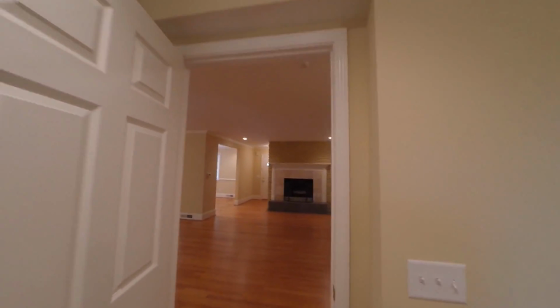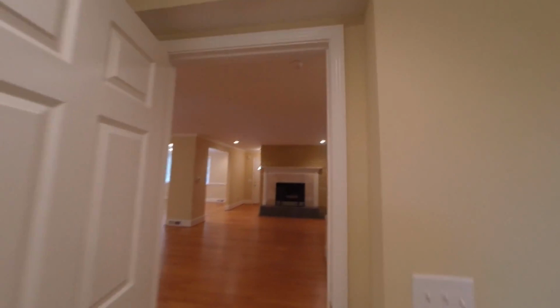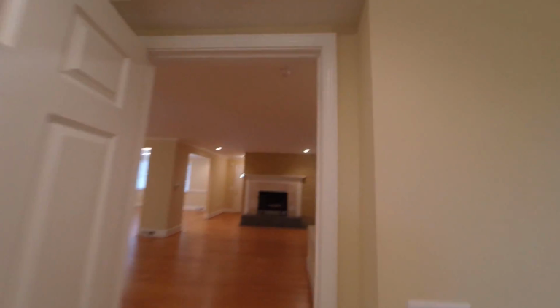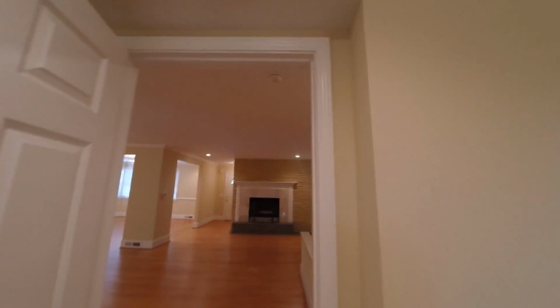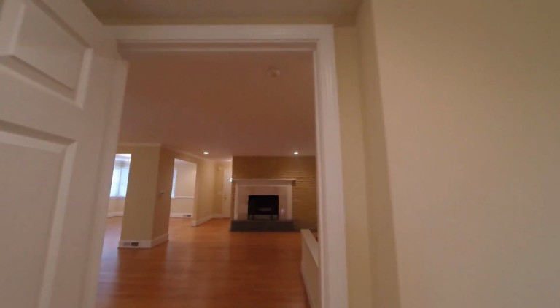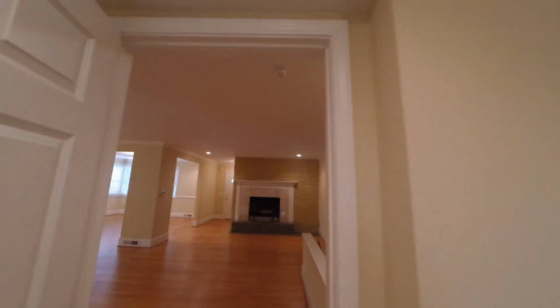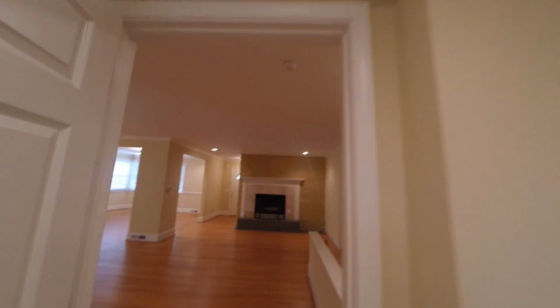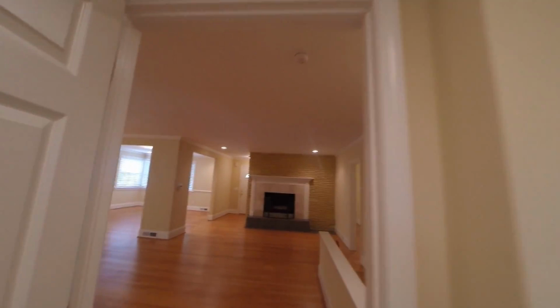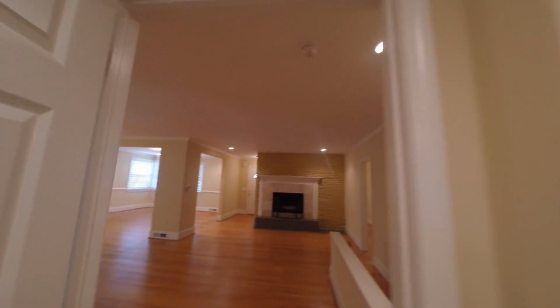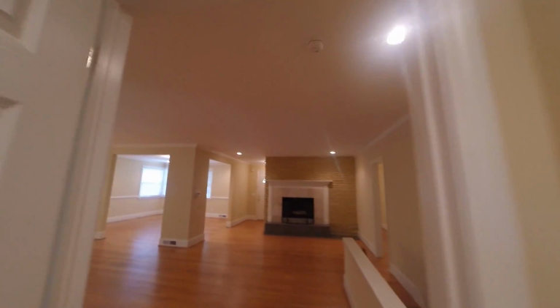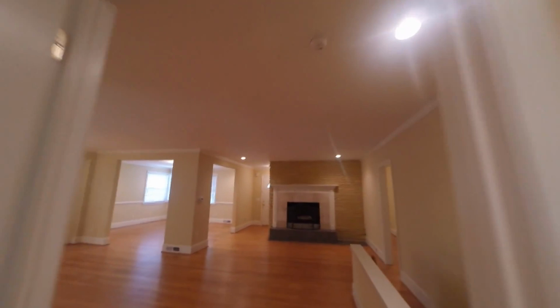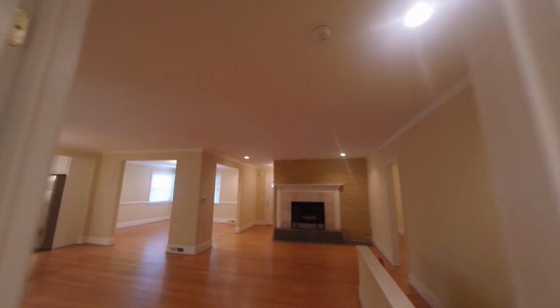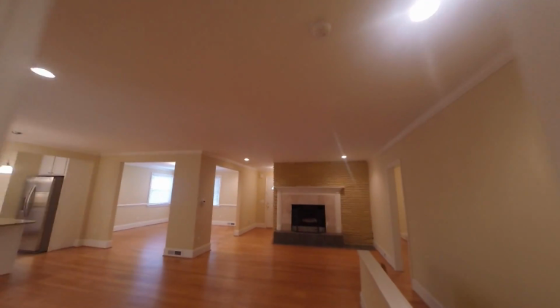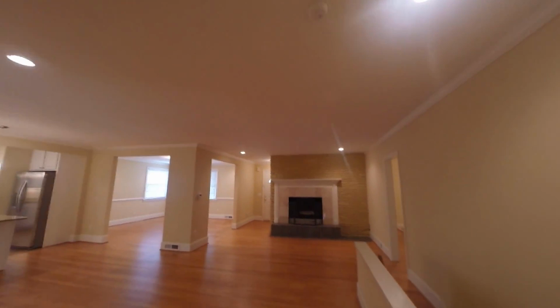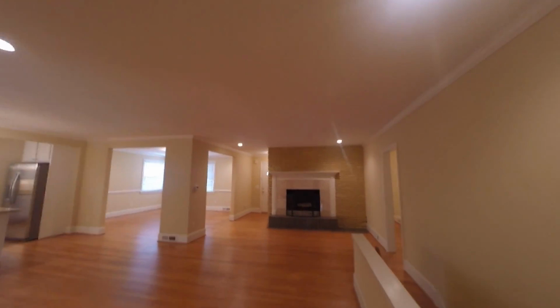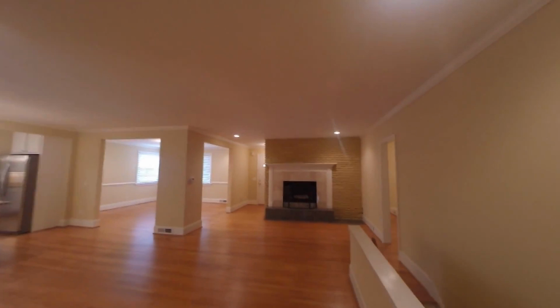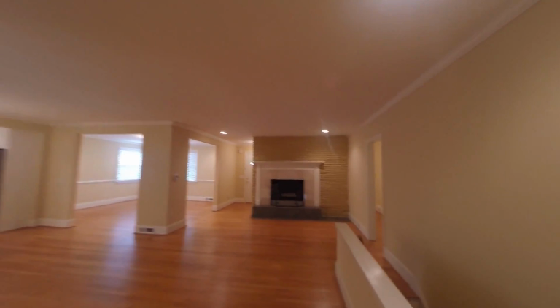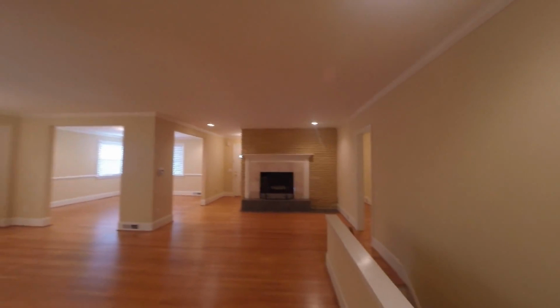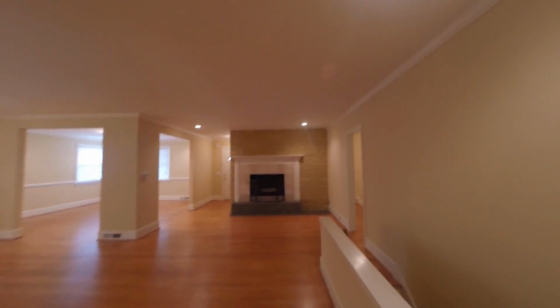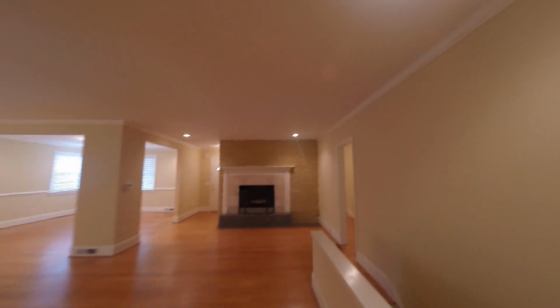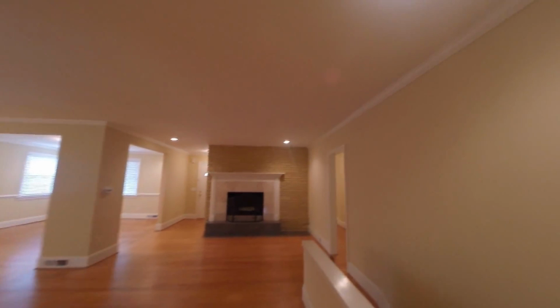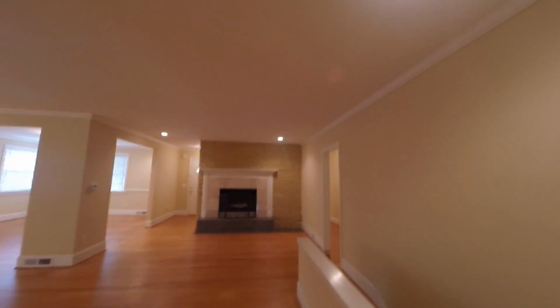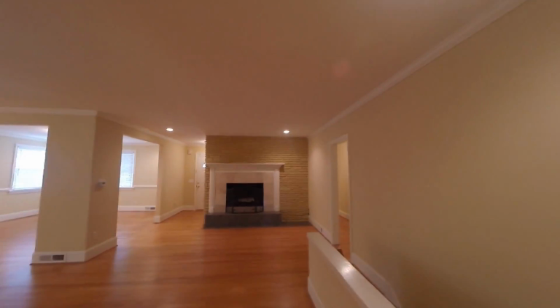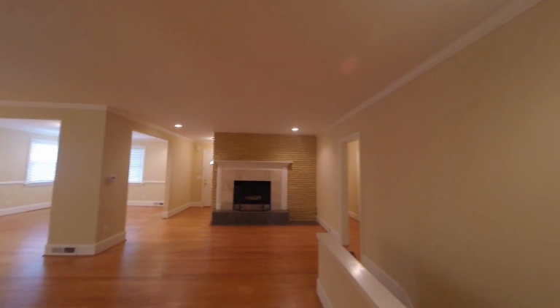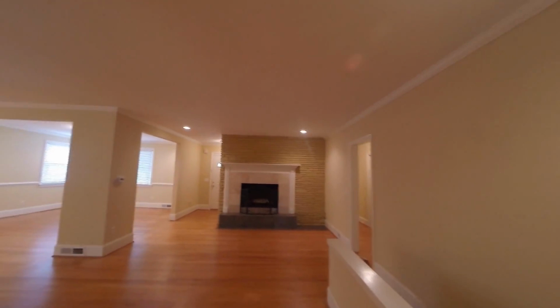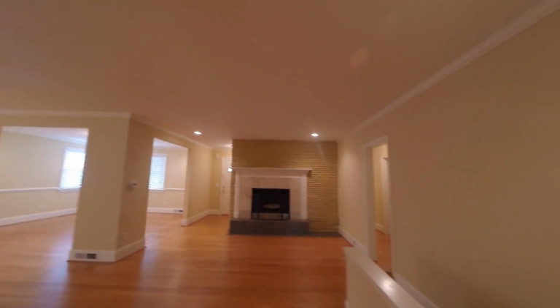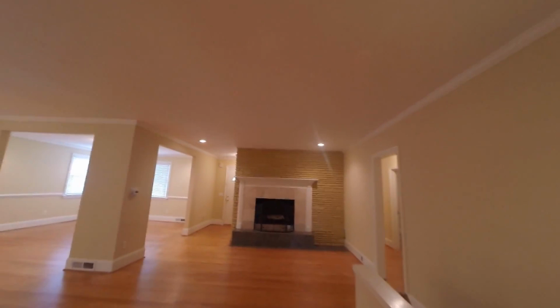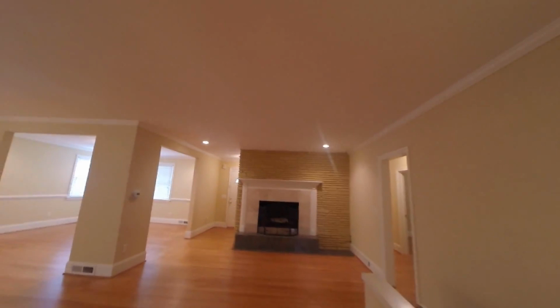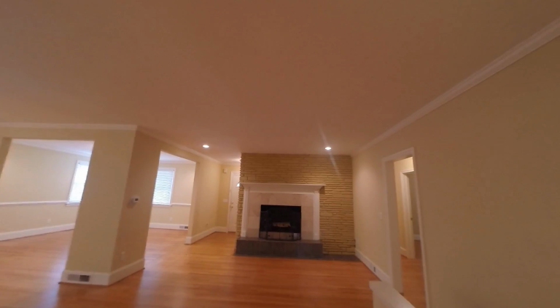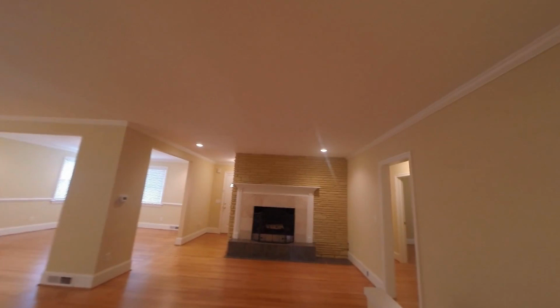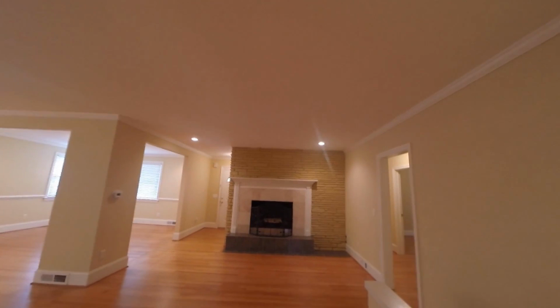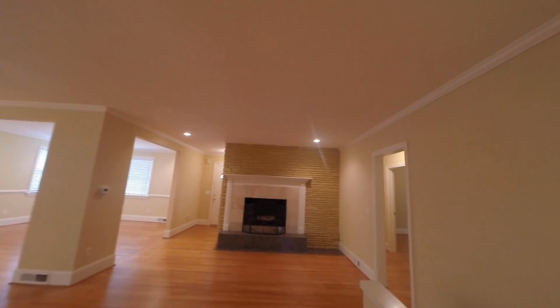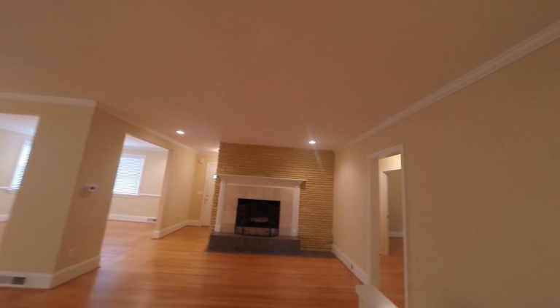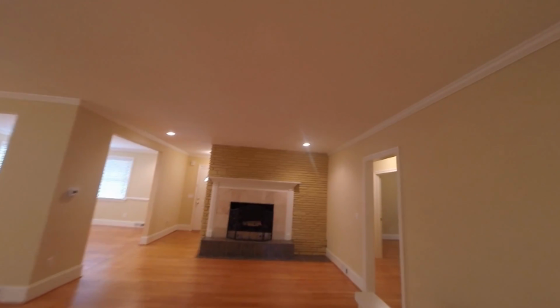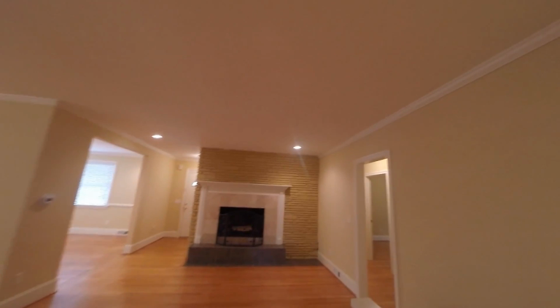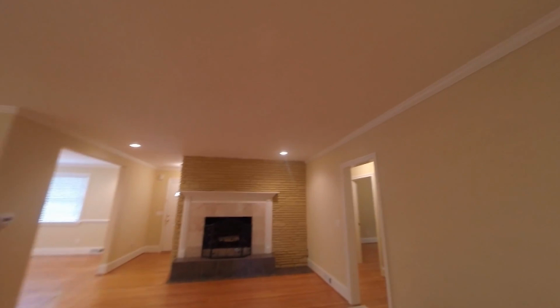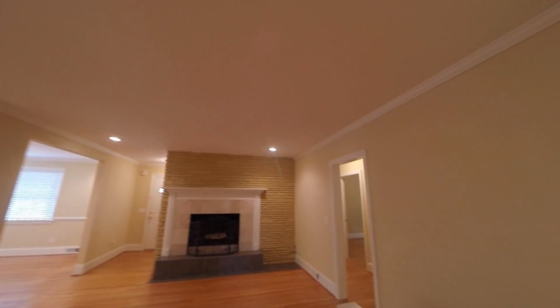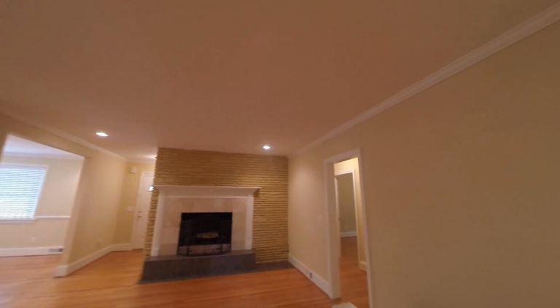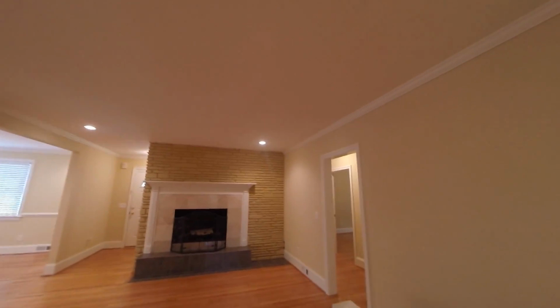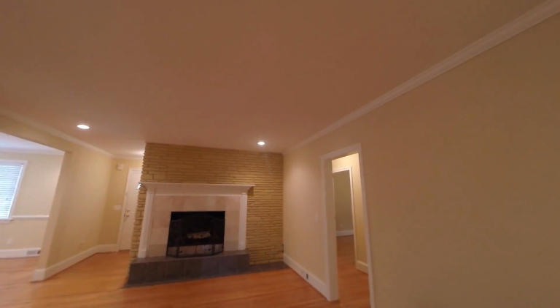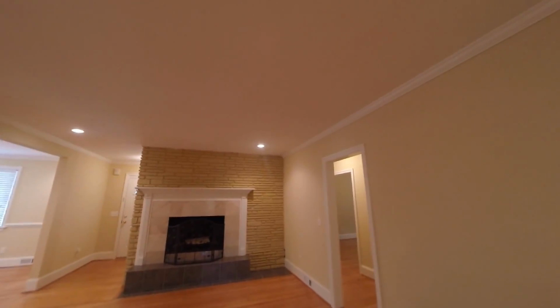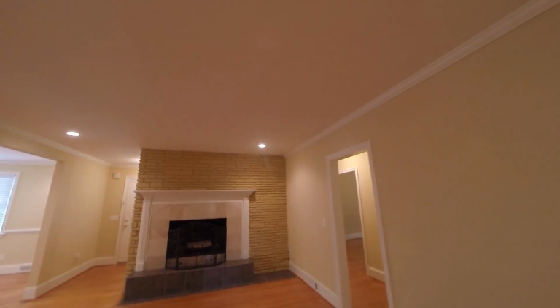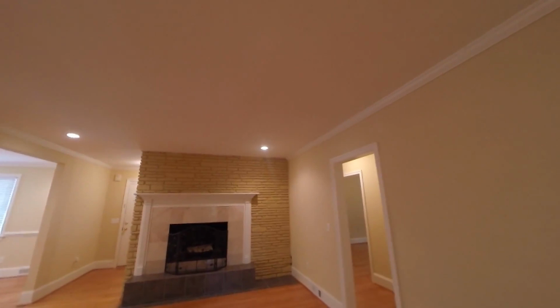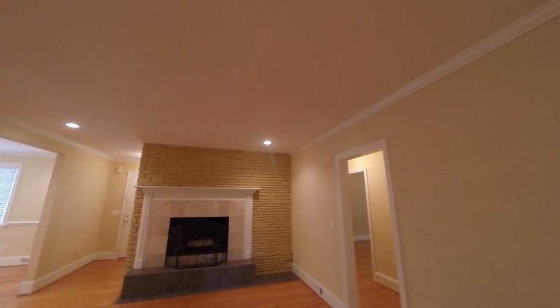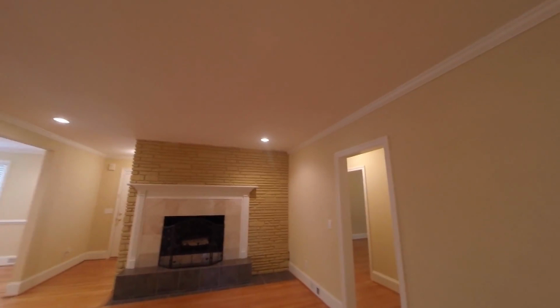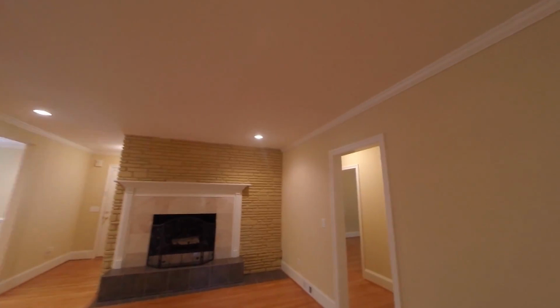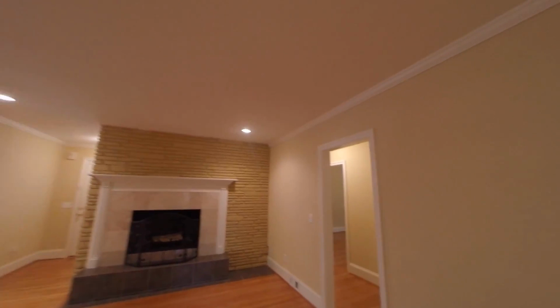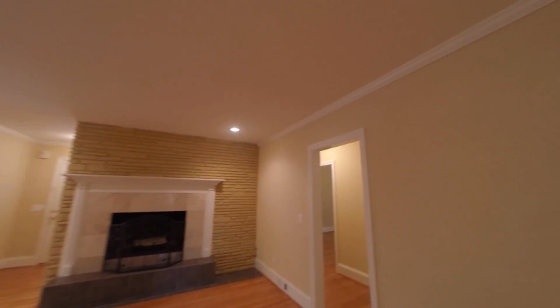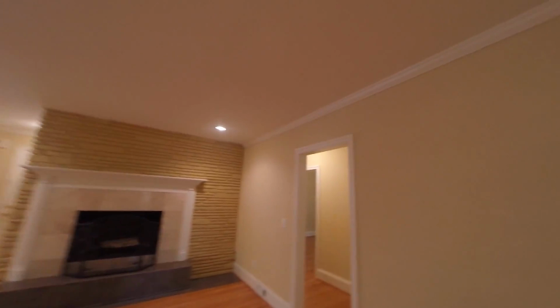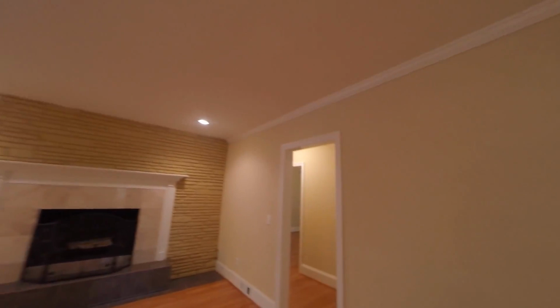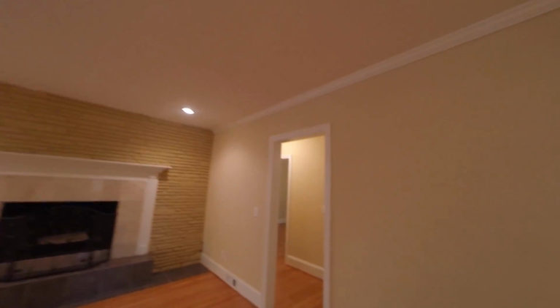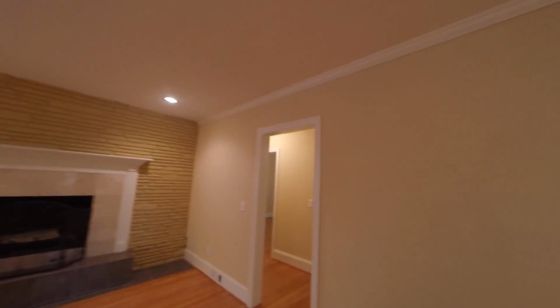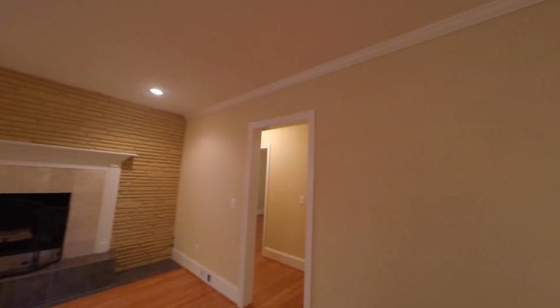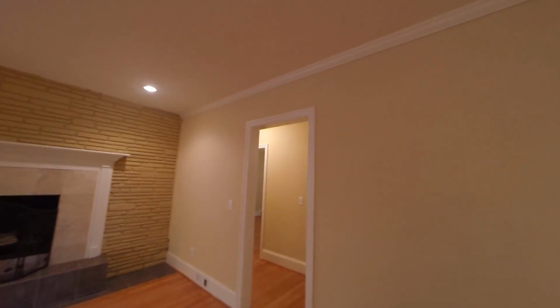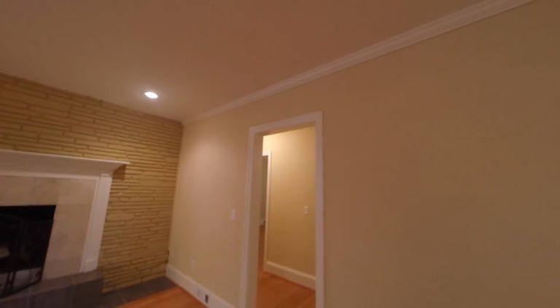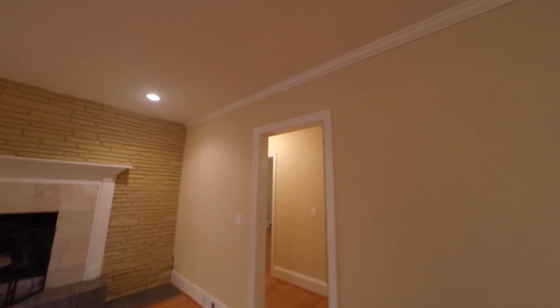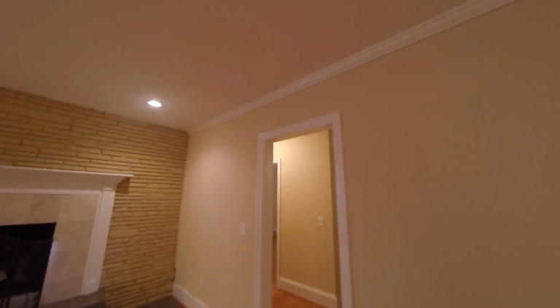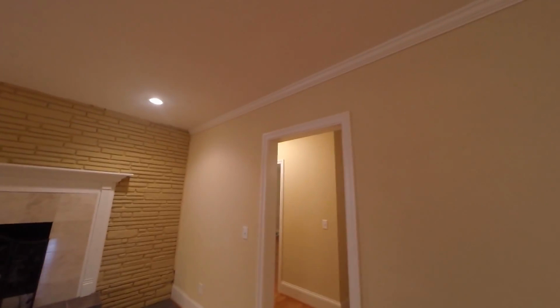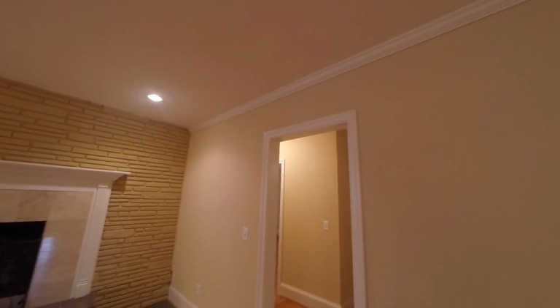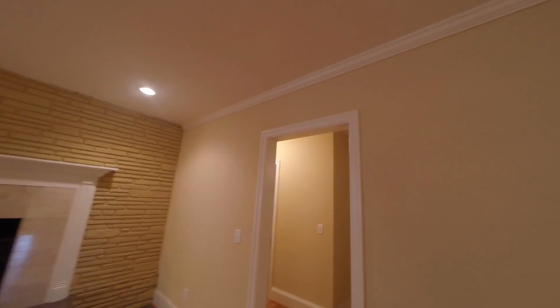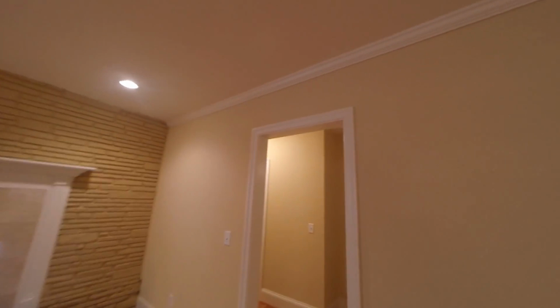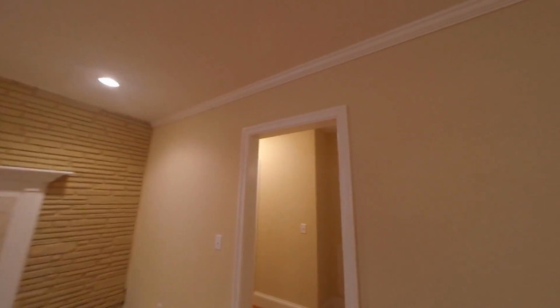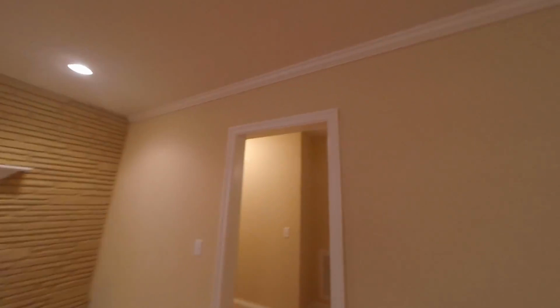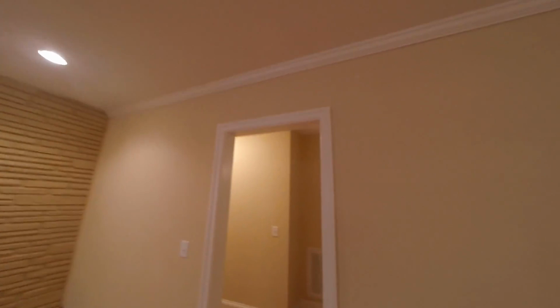The drywall, the corners, the trim — a lot of these older houses have years and years of paint built up which makes them feel old and dated, but everything here is fresh and clean.